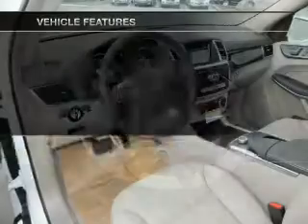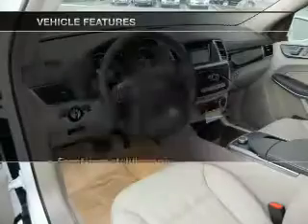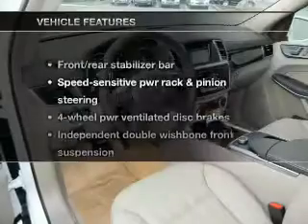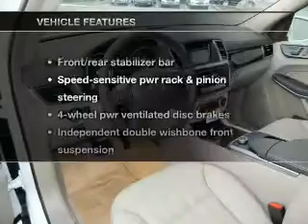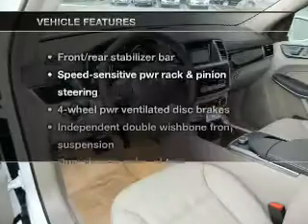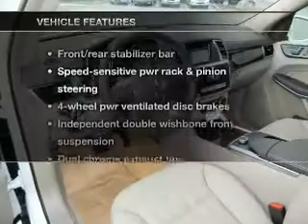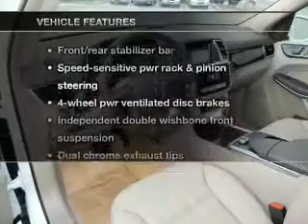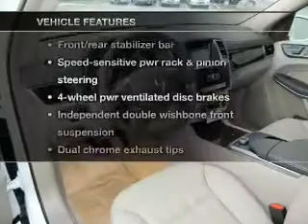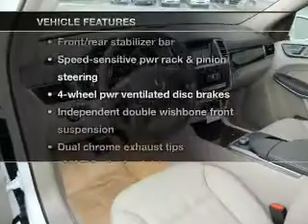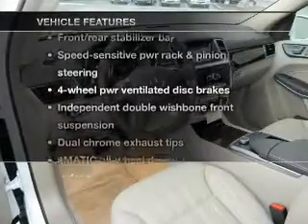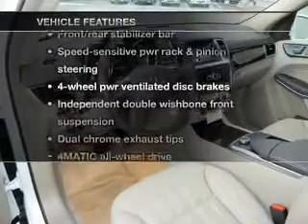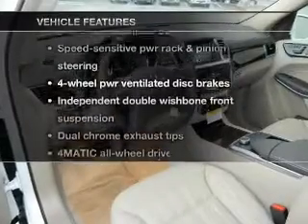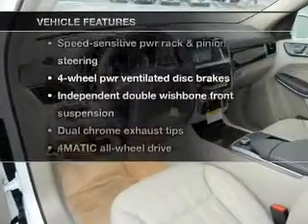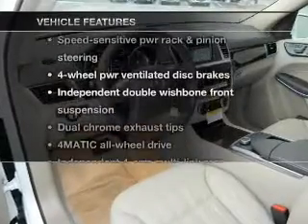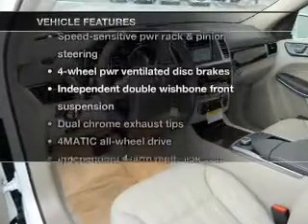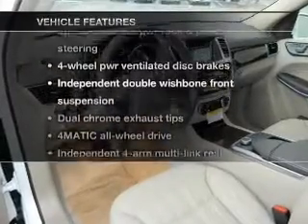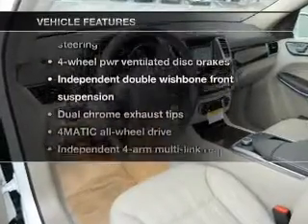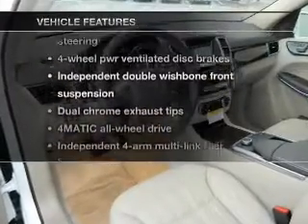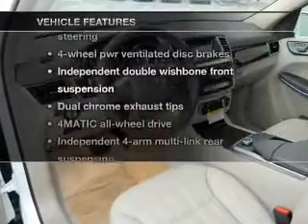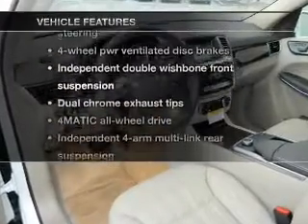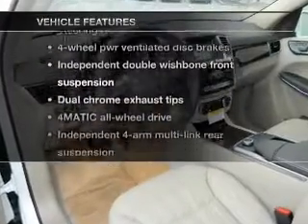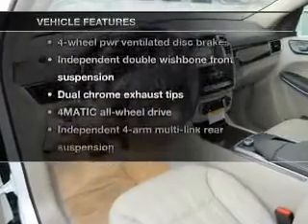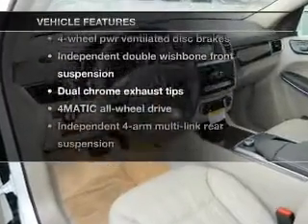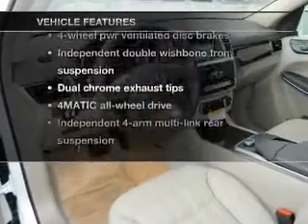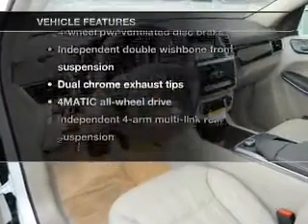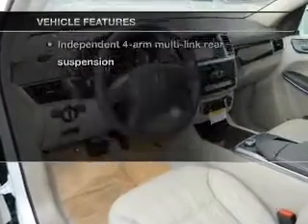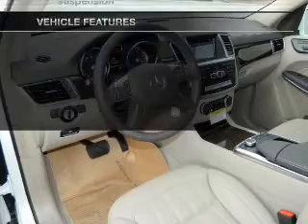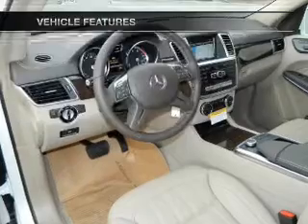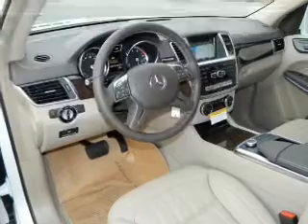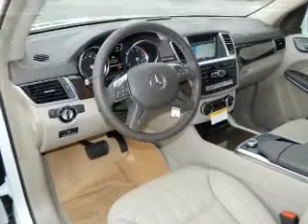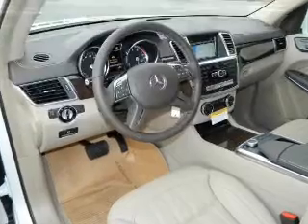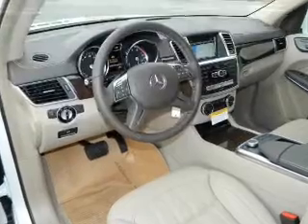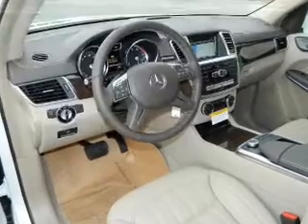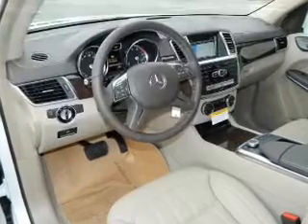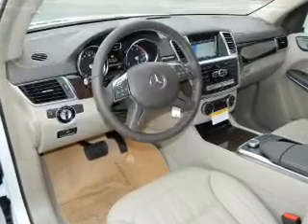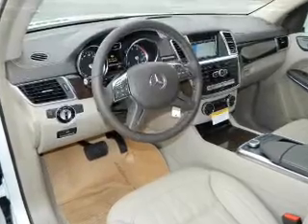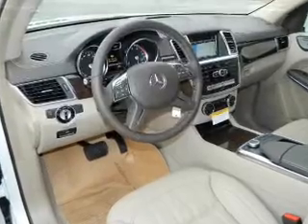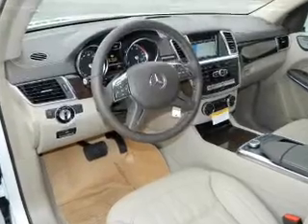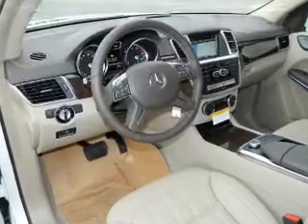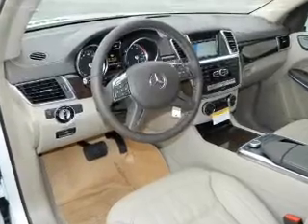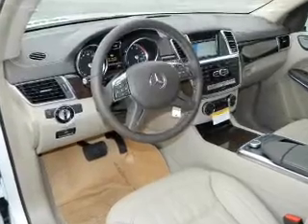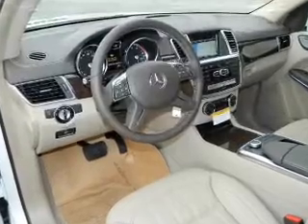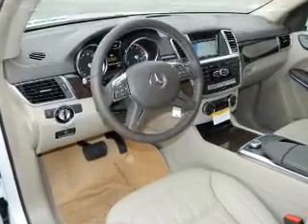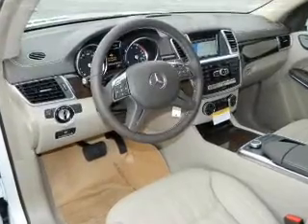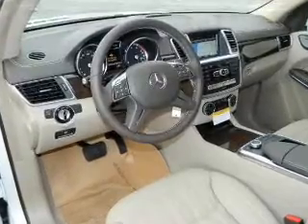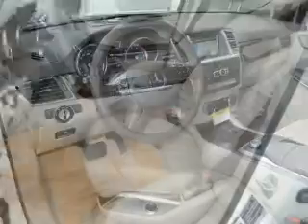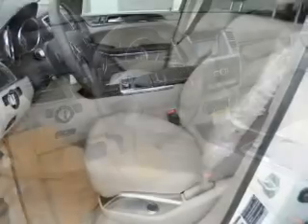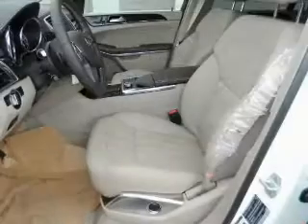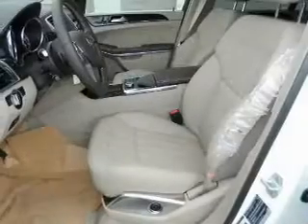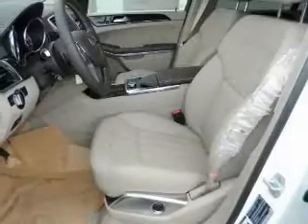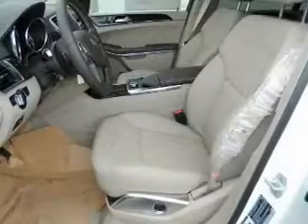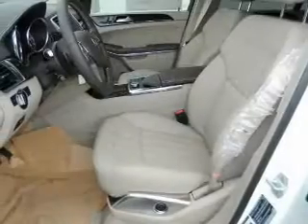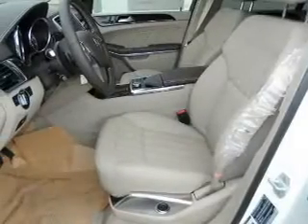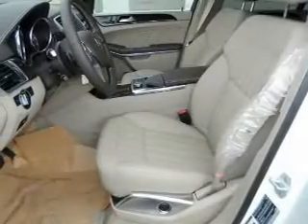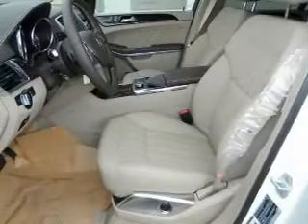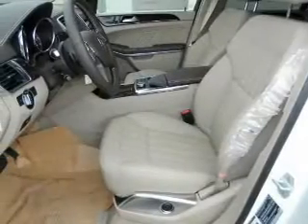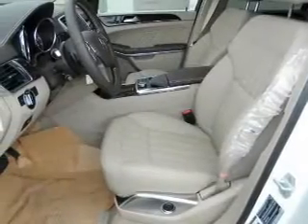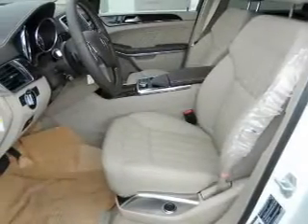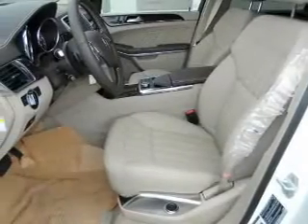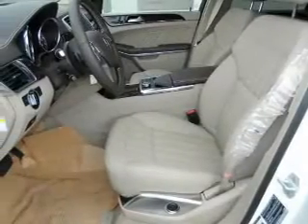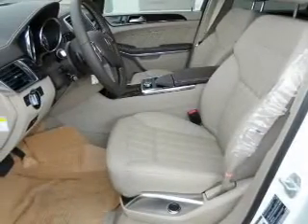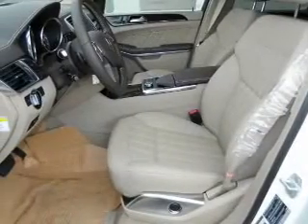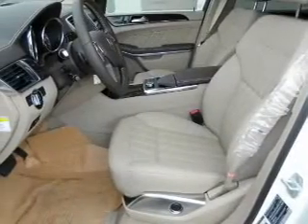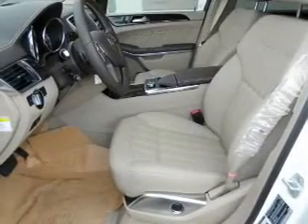Plus, enjoy these notable features that are included in this vehicle: power door locks, power windows, cruise control, and power steering.